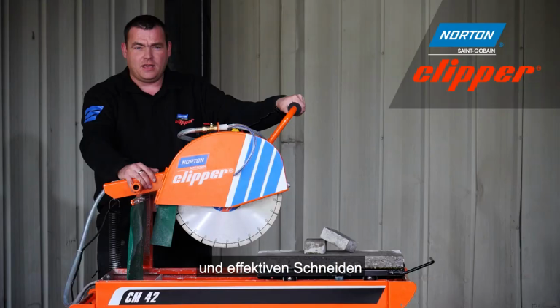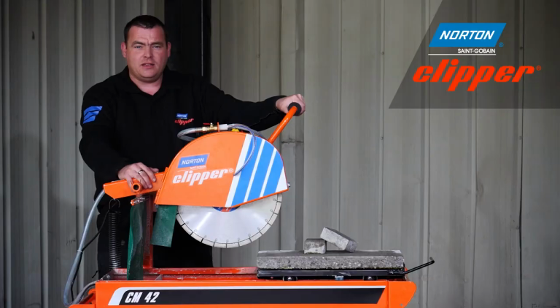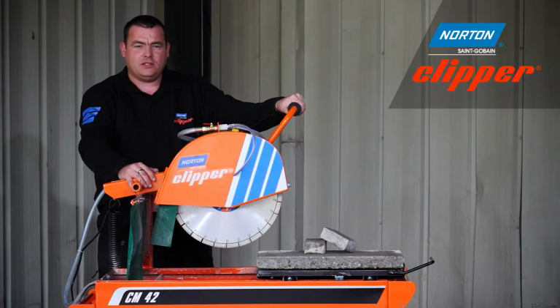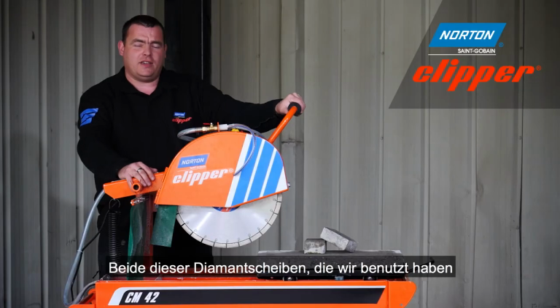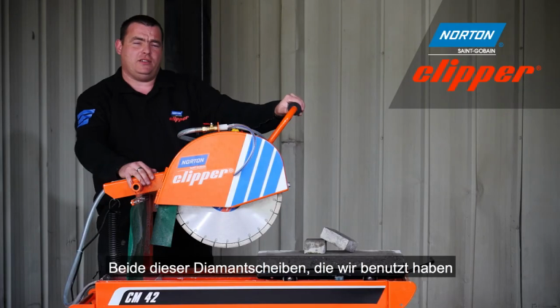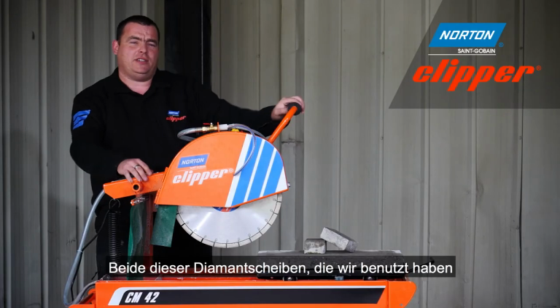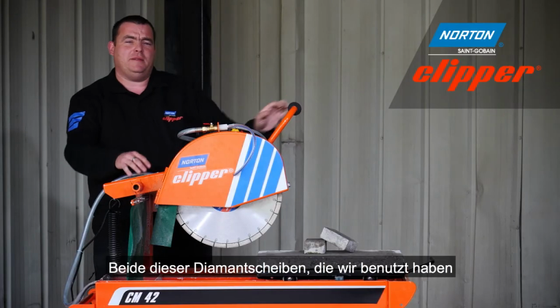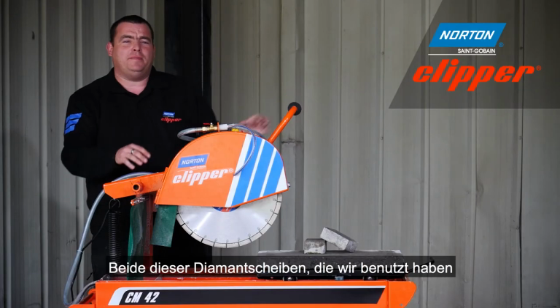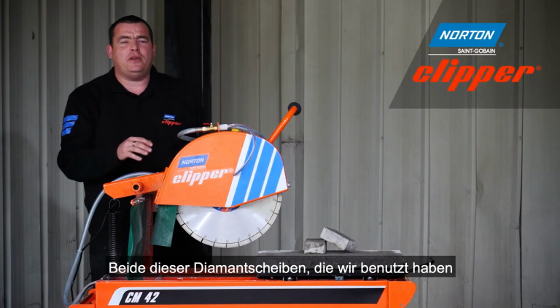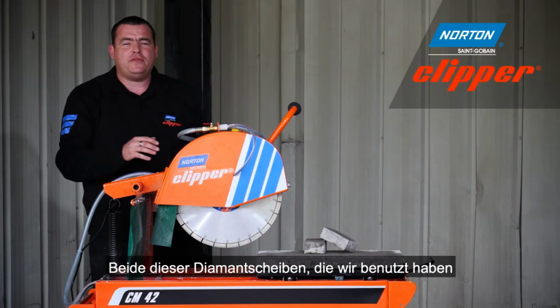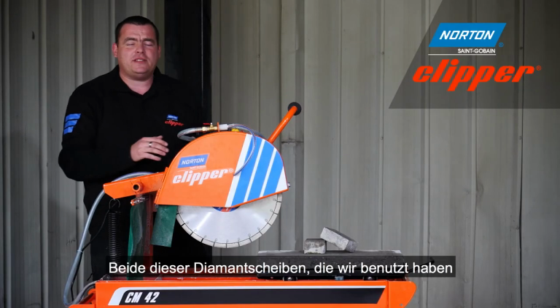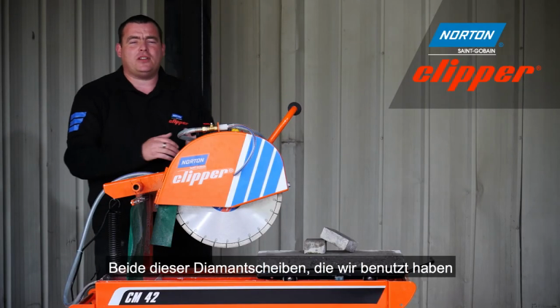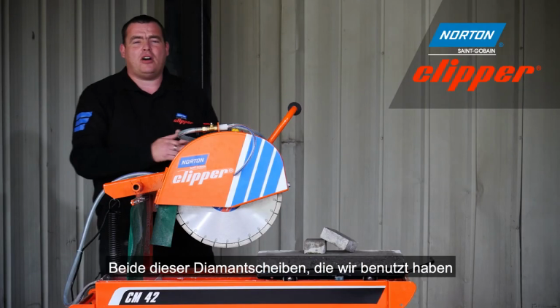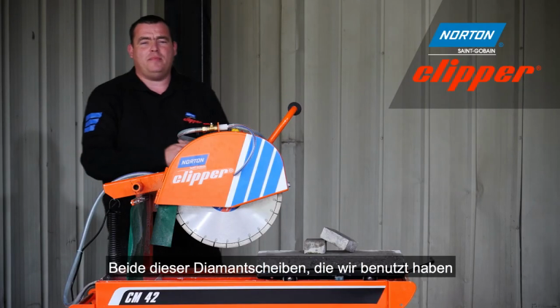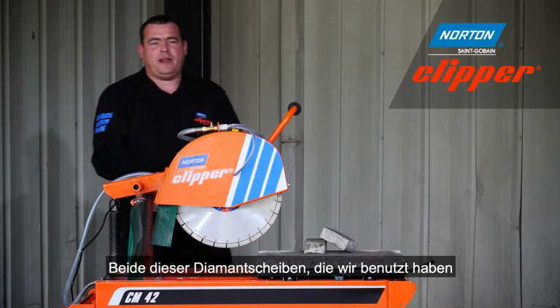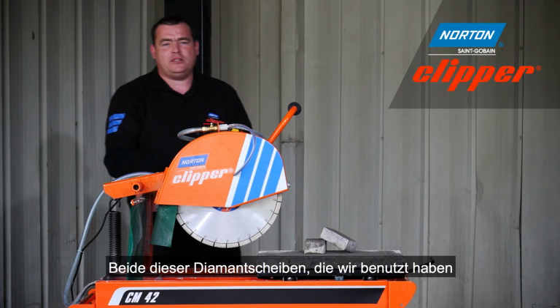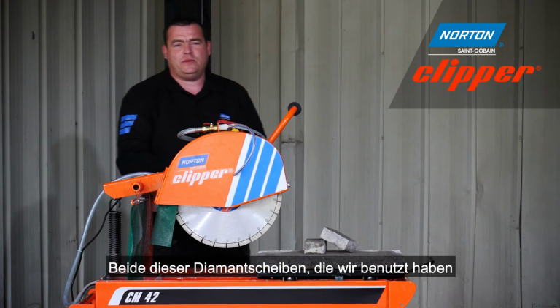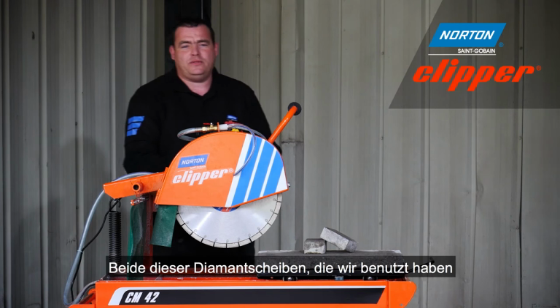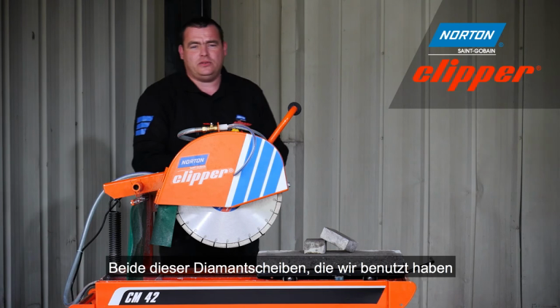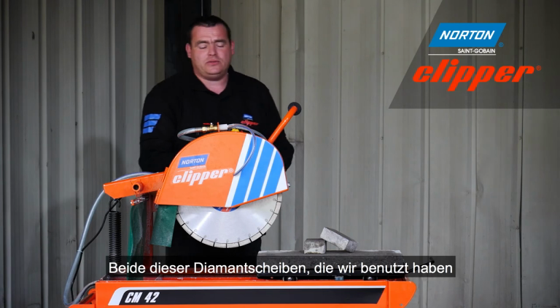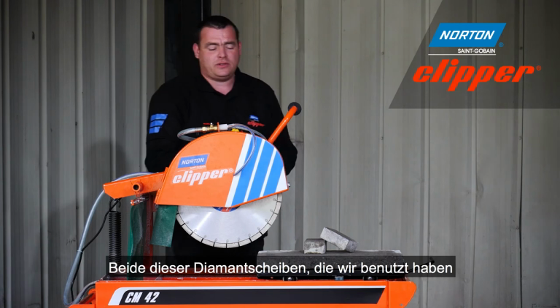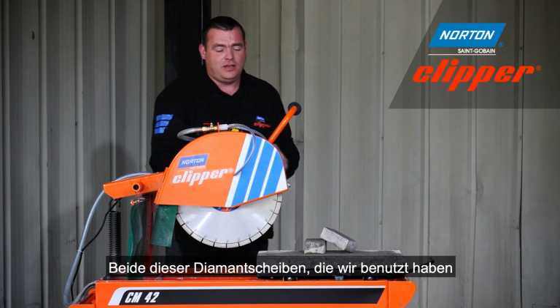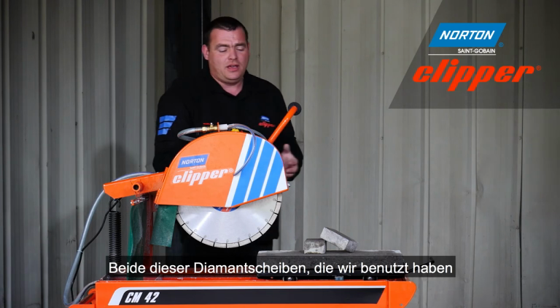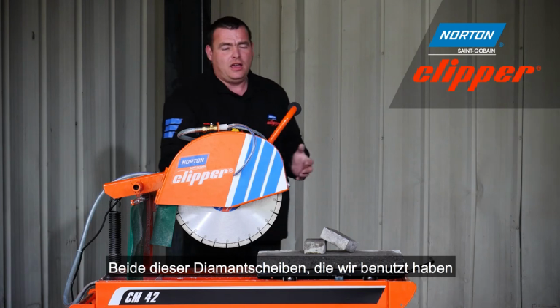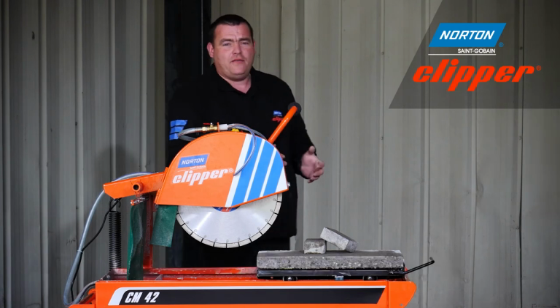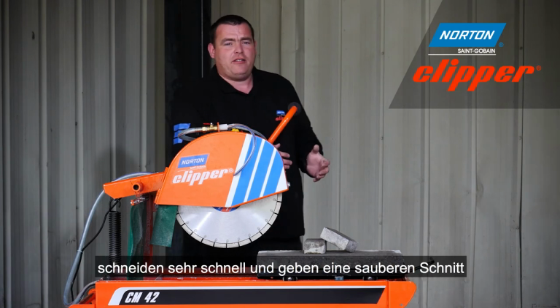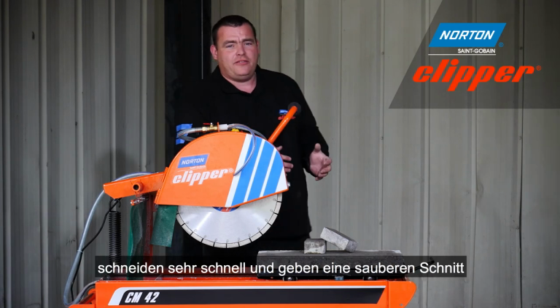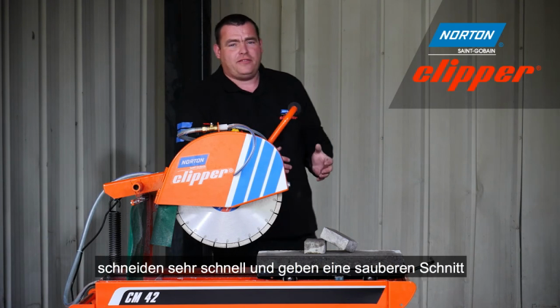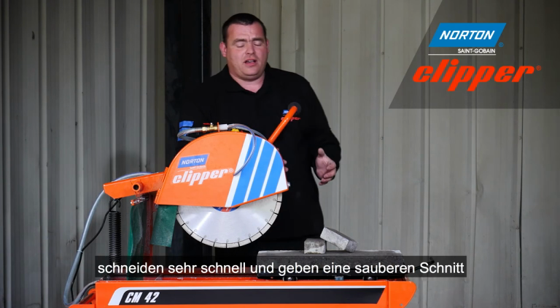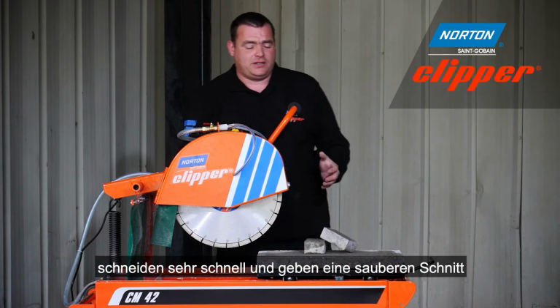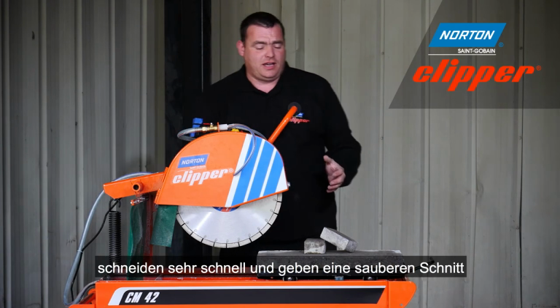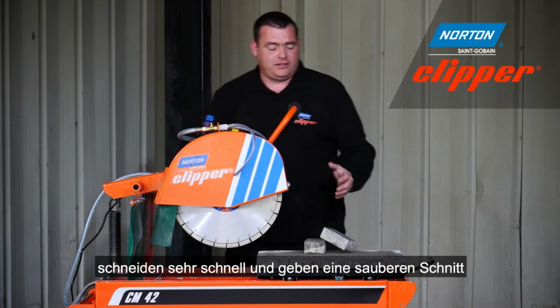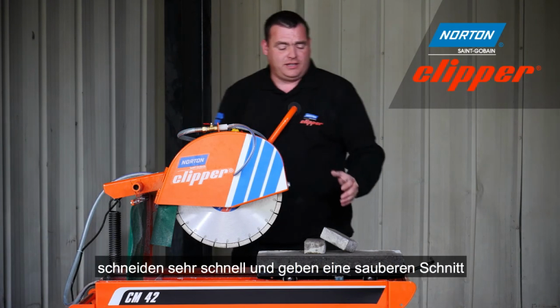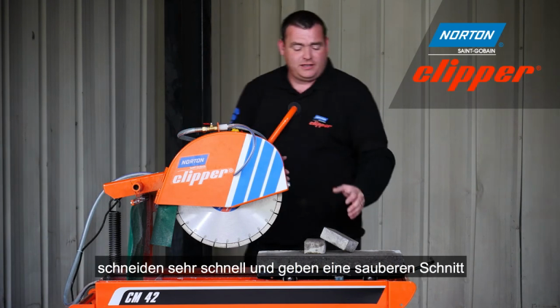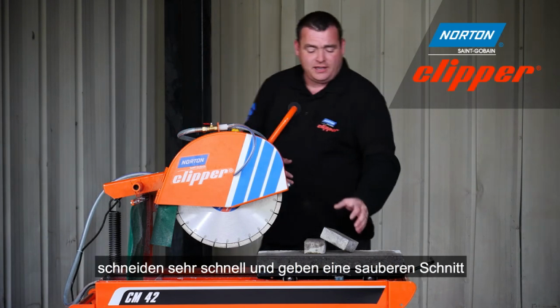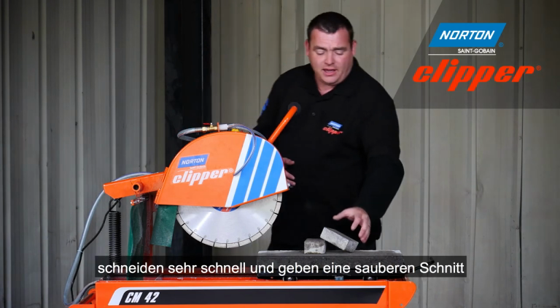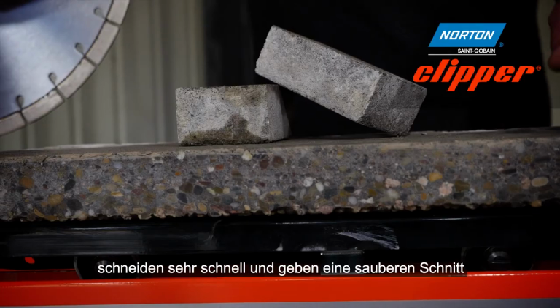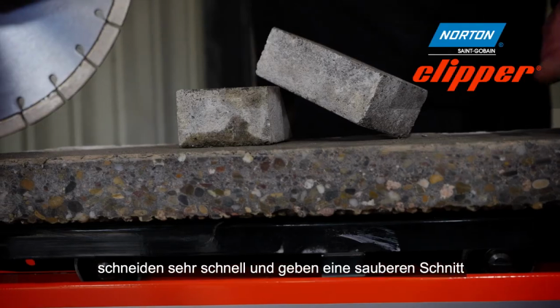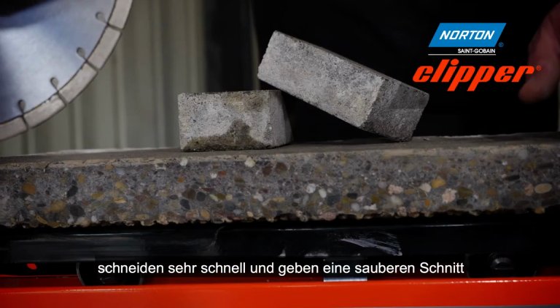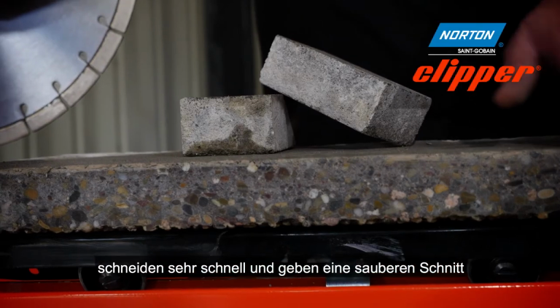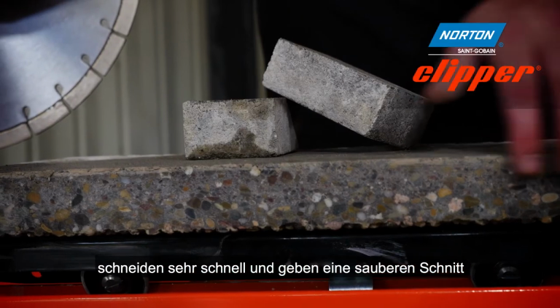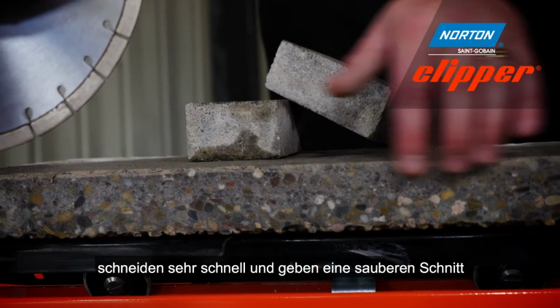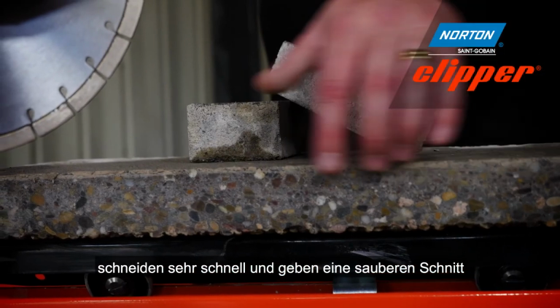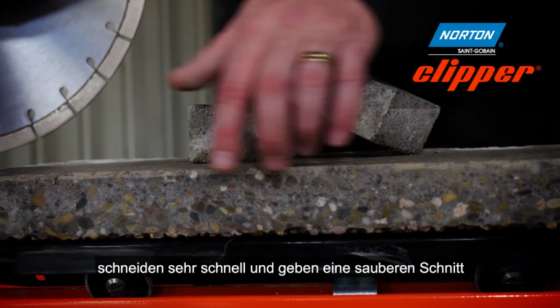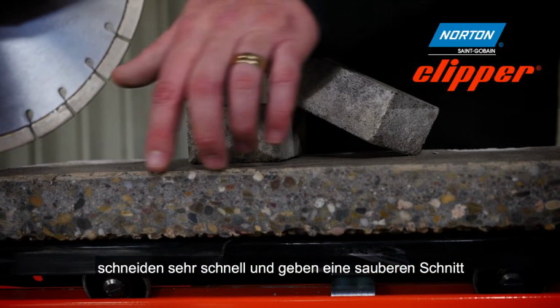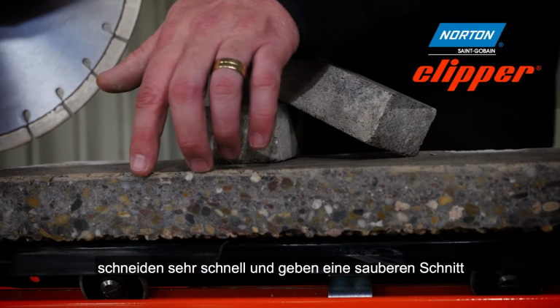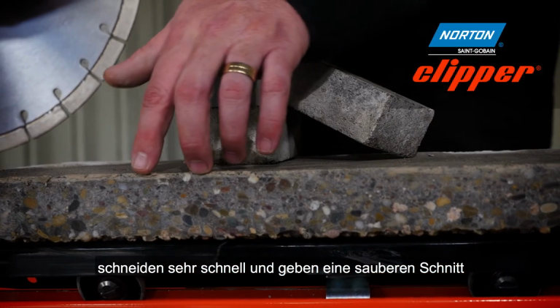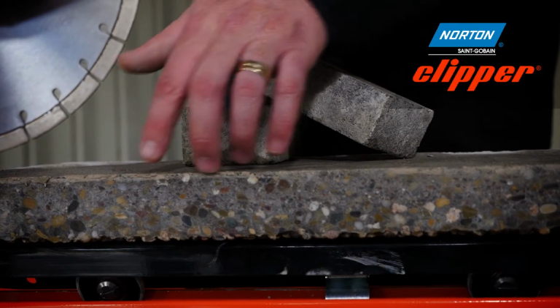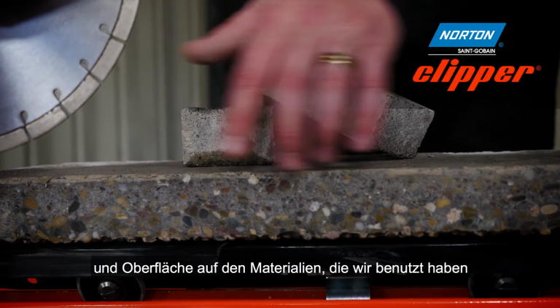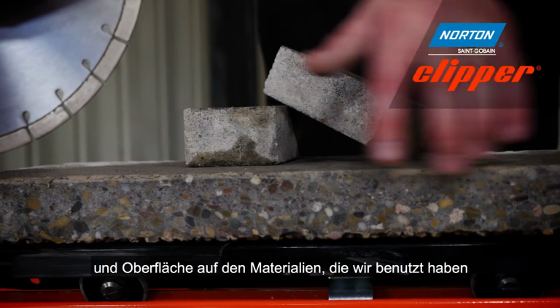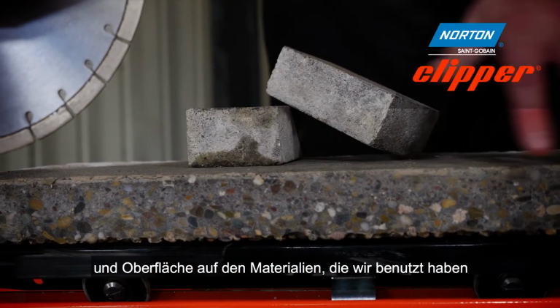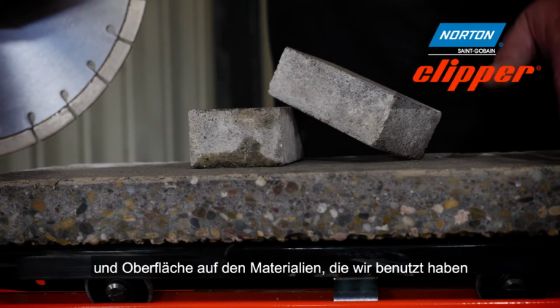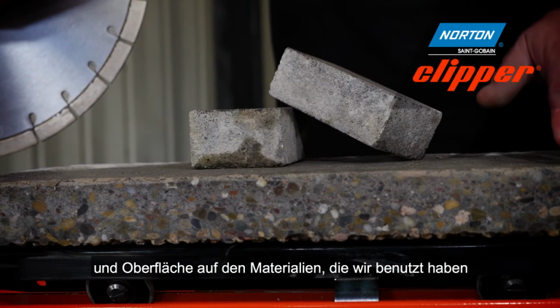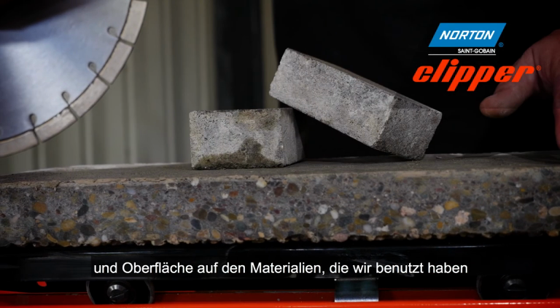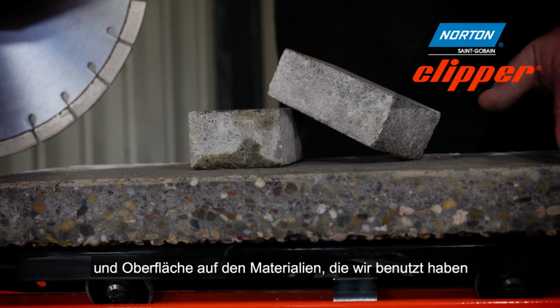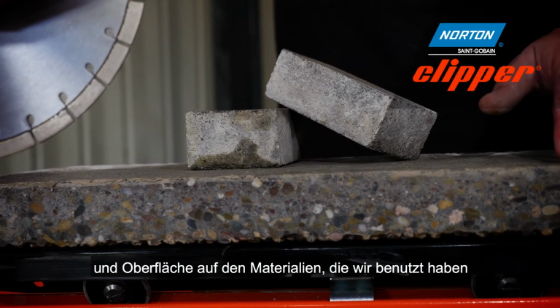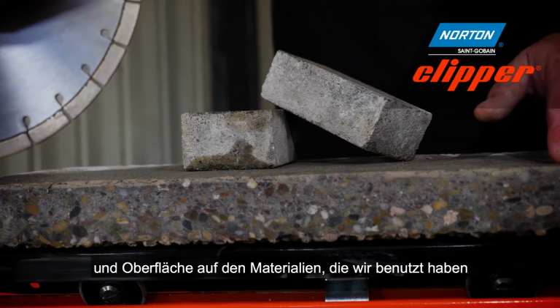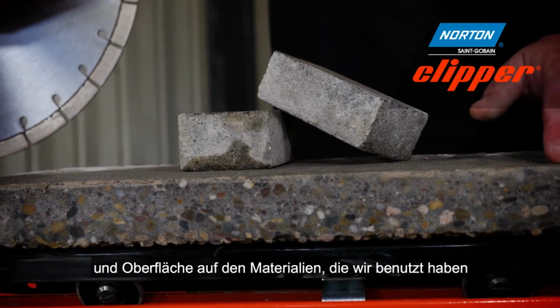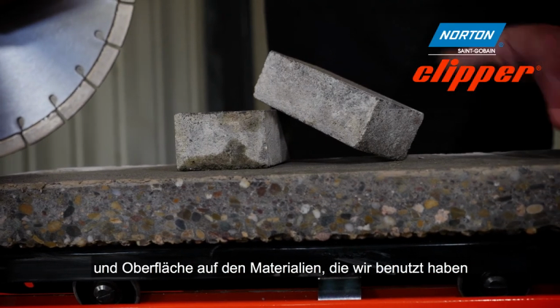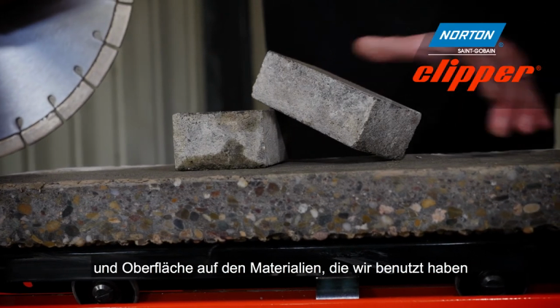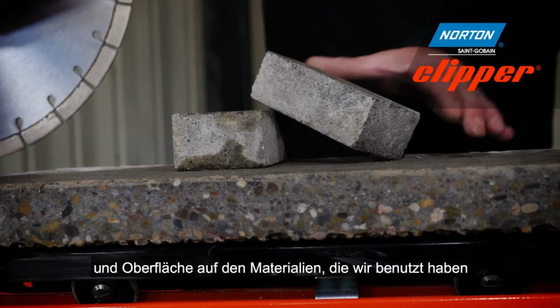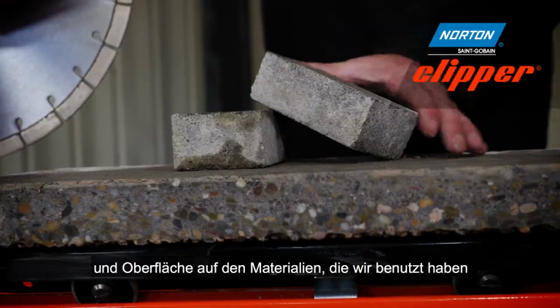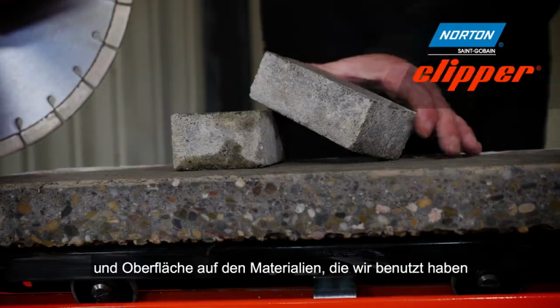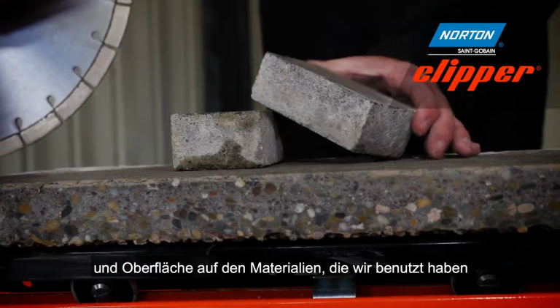Both of these diamond blades are very fast cutting and they give a nice clean cut to the materials that we've been using.